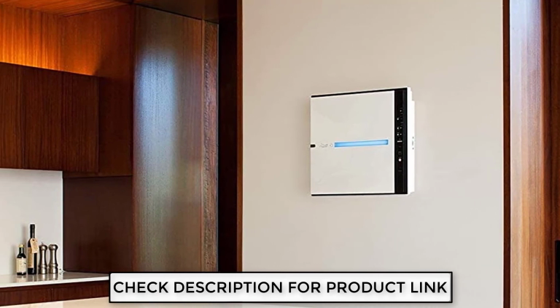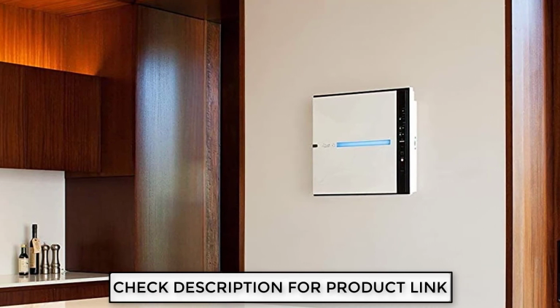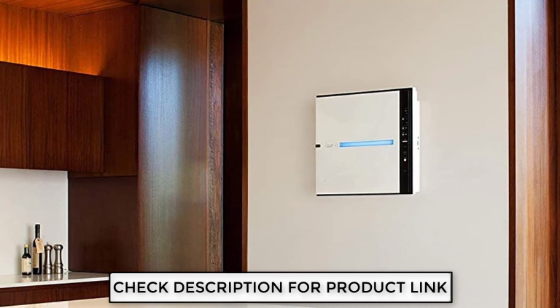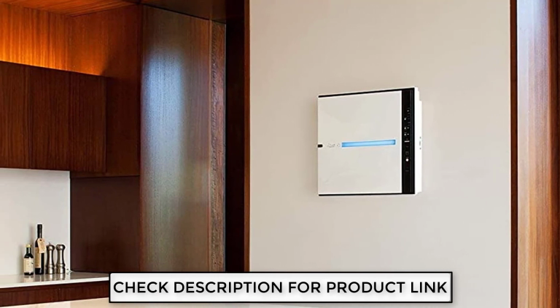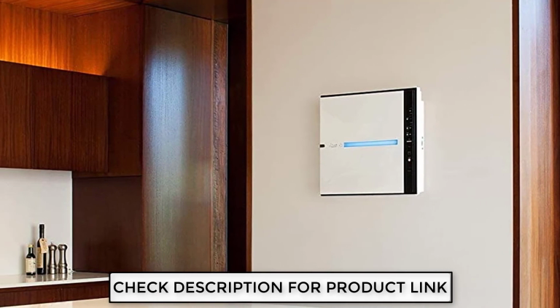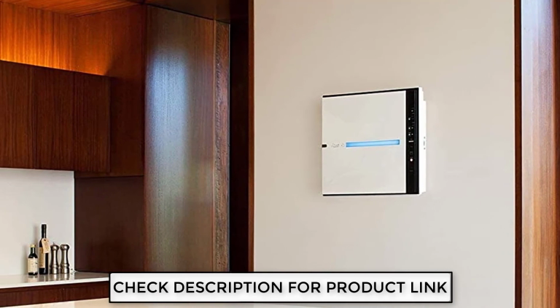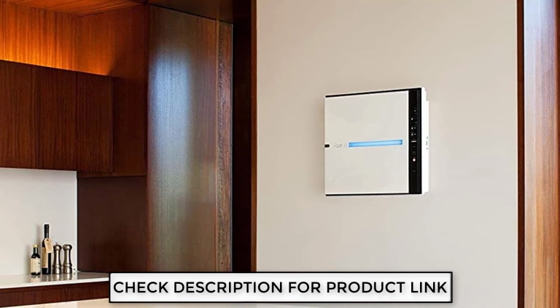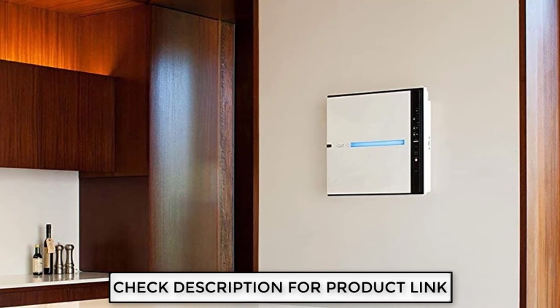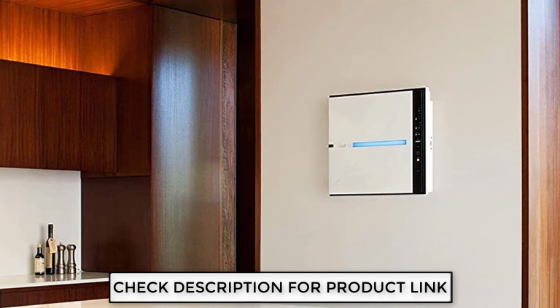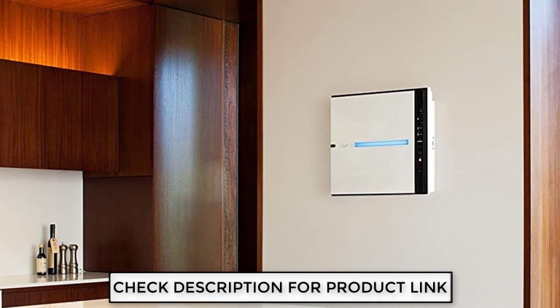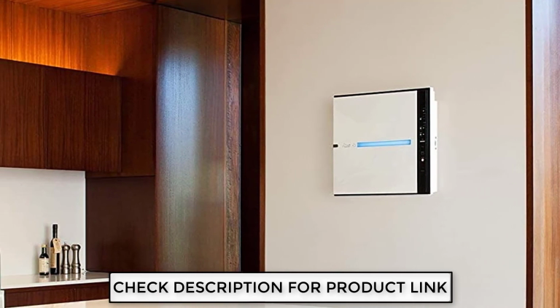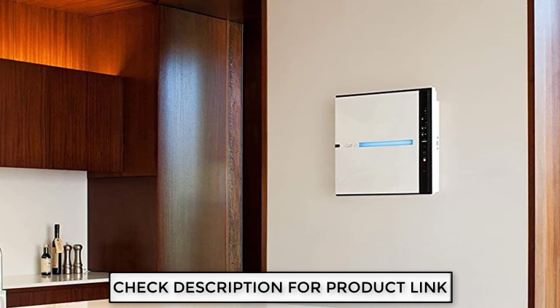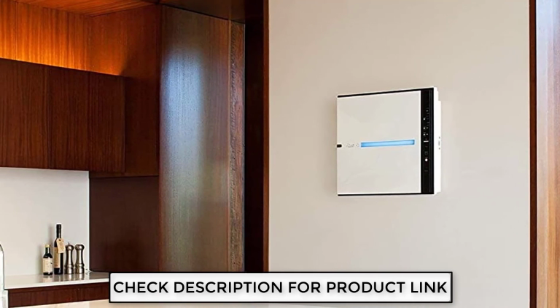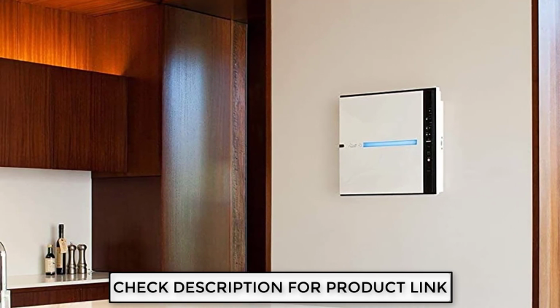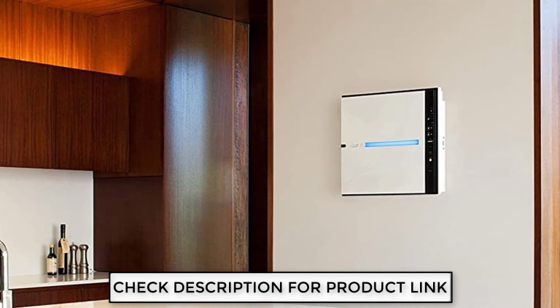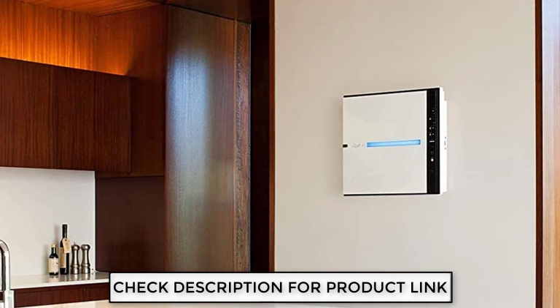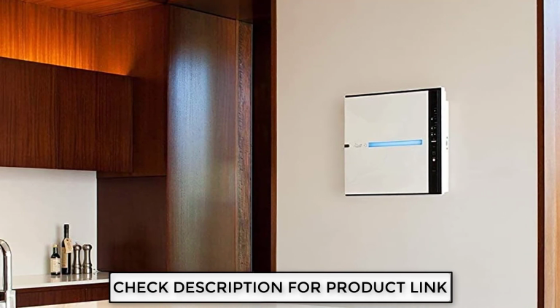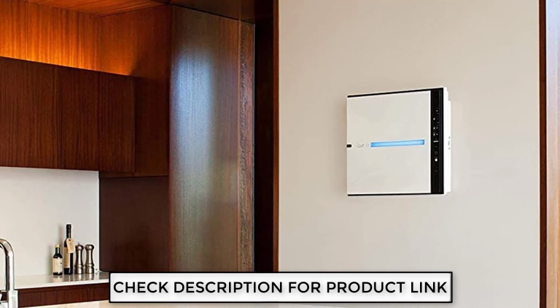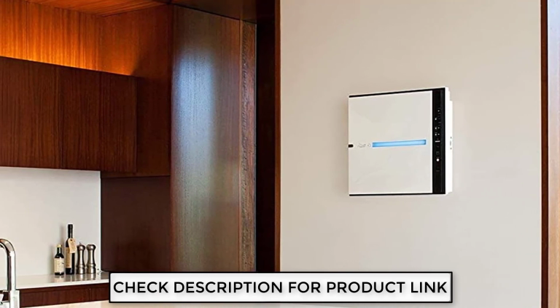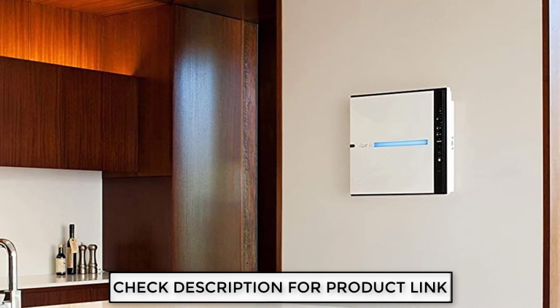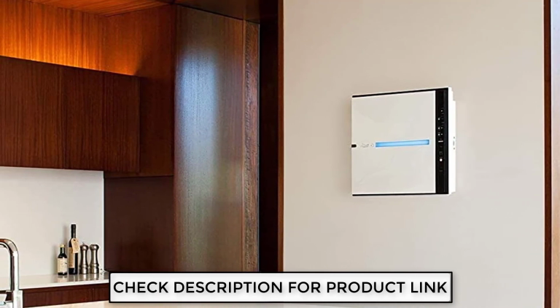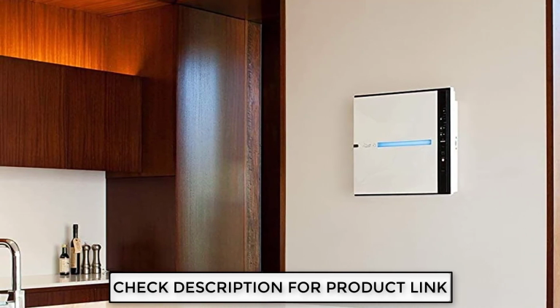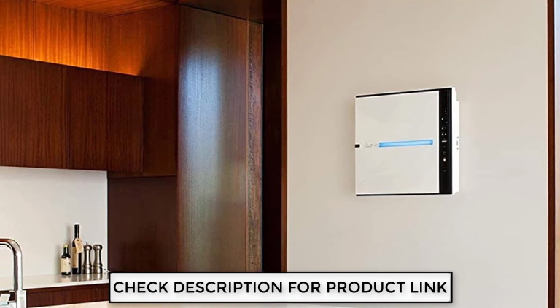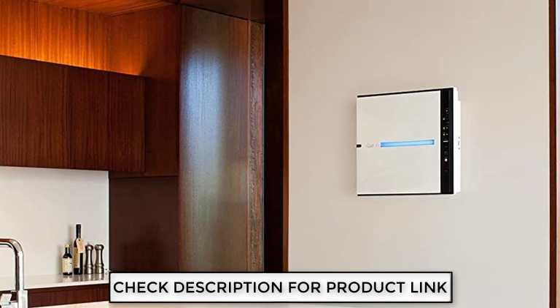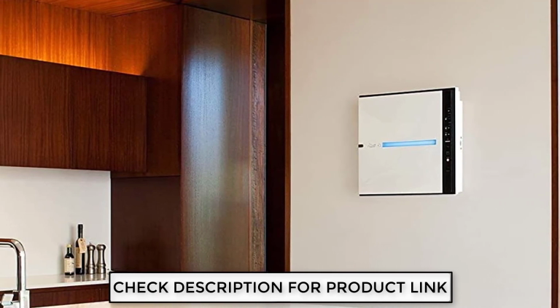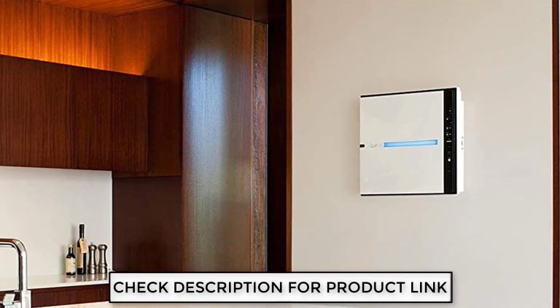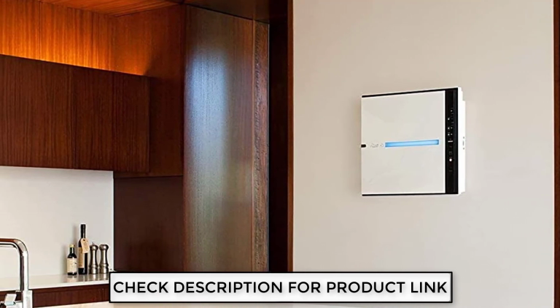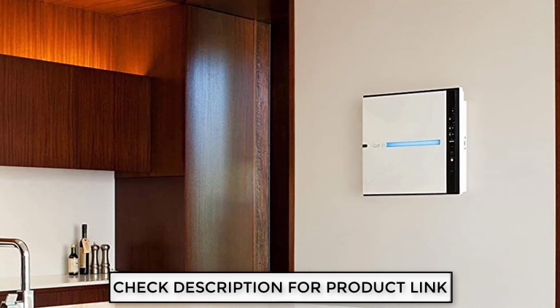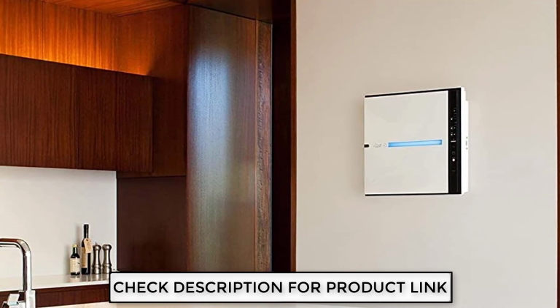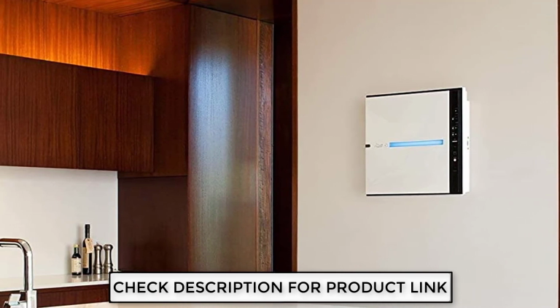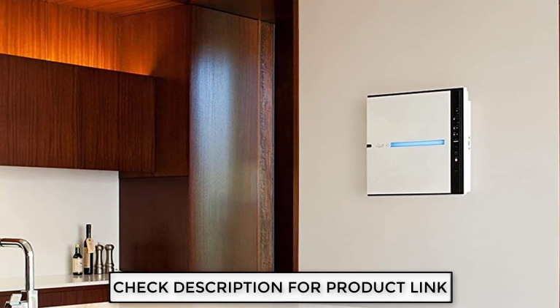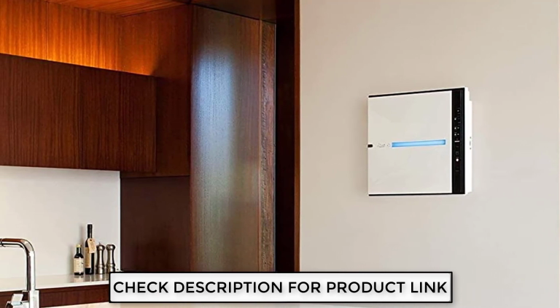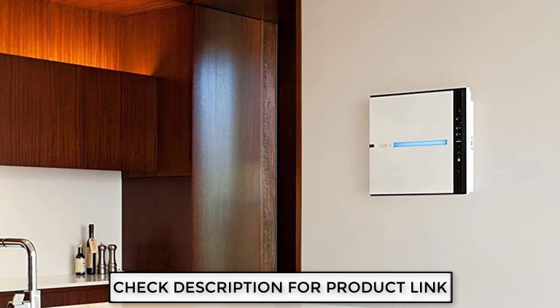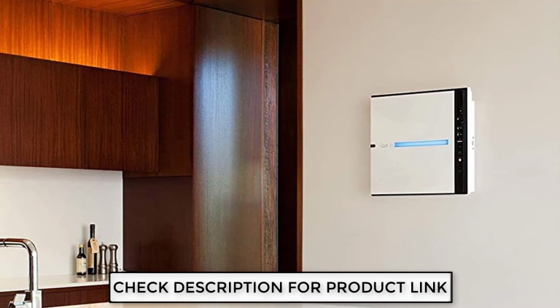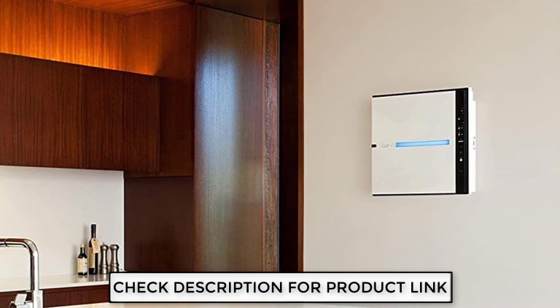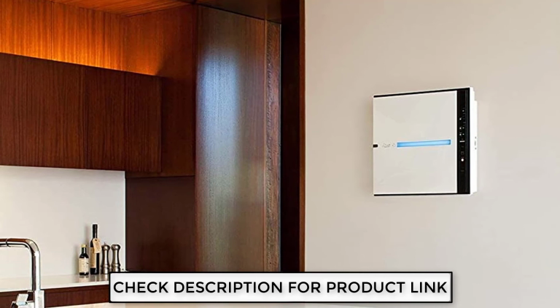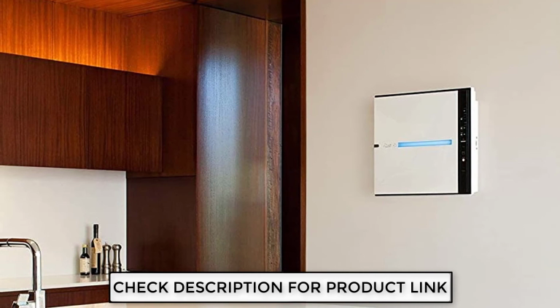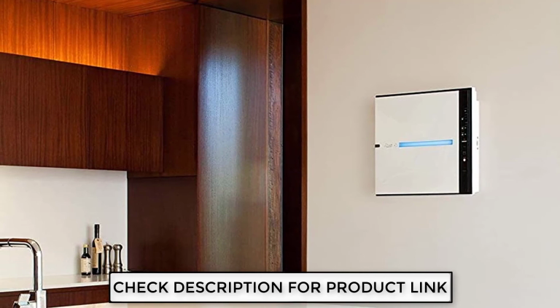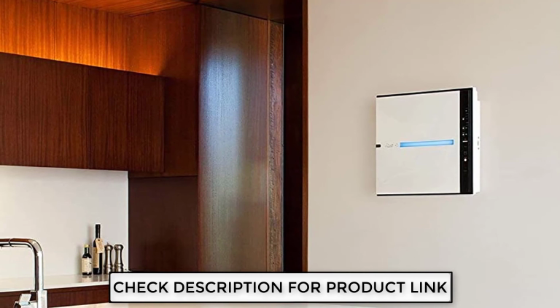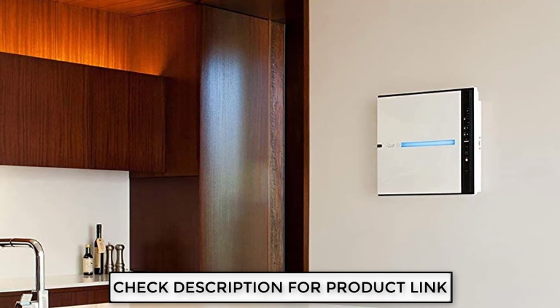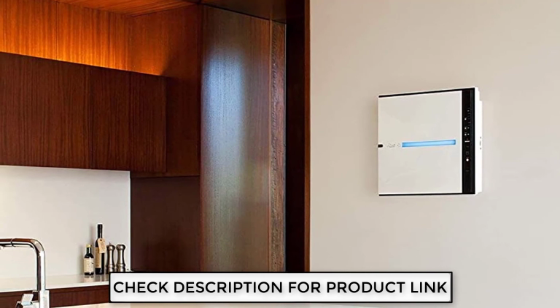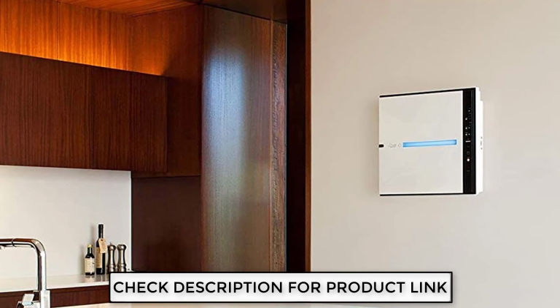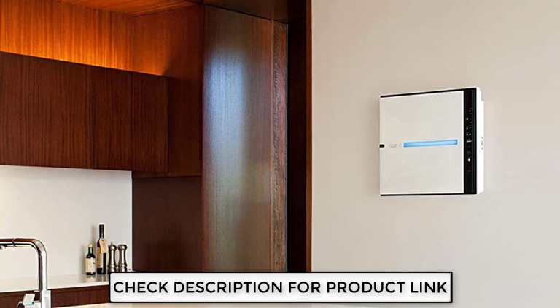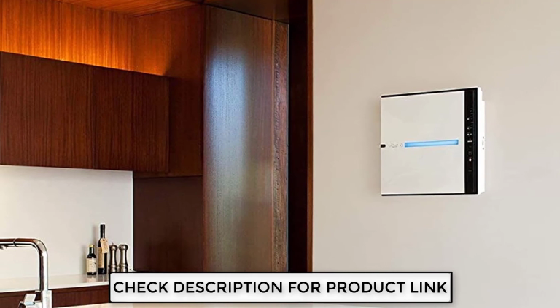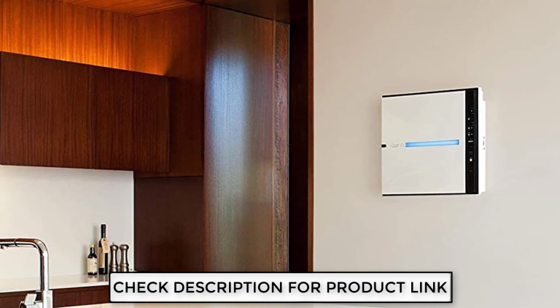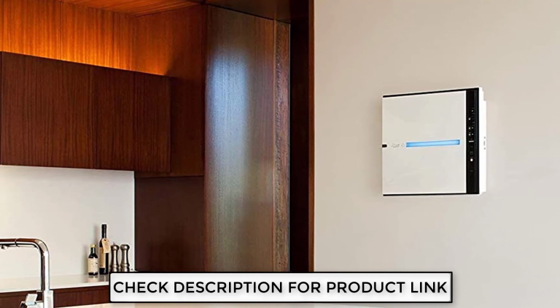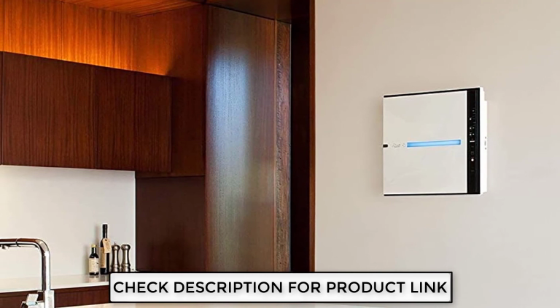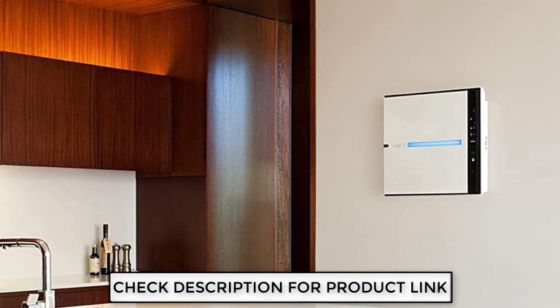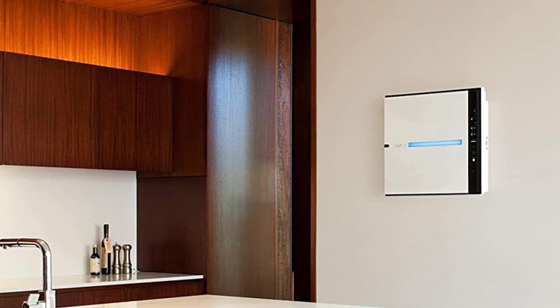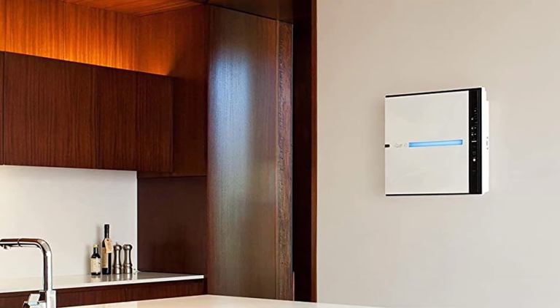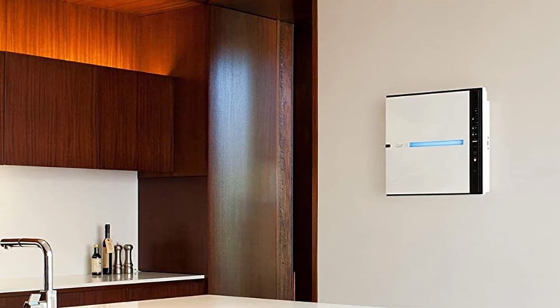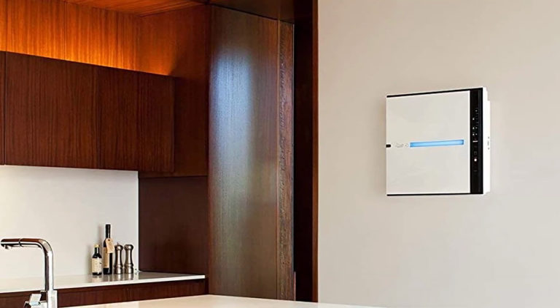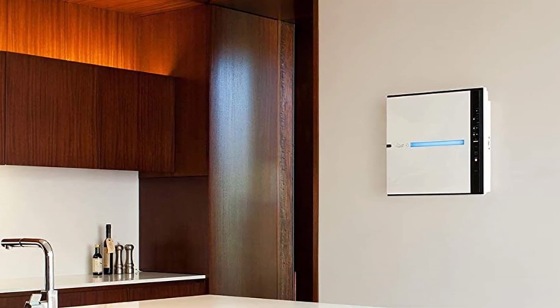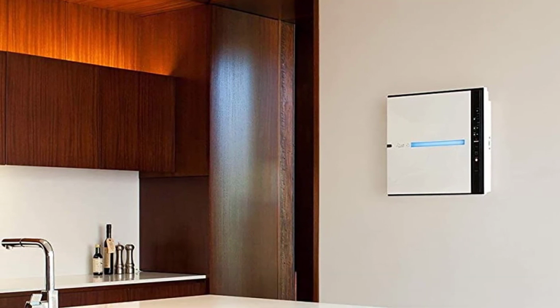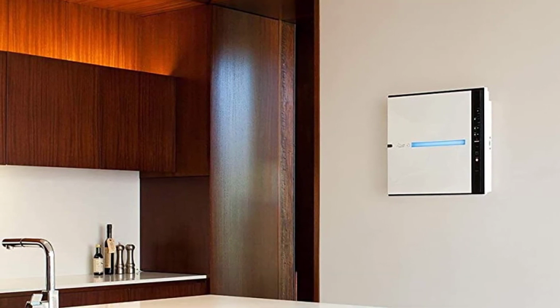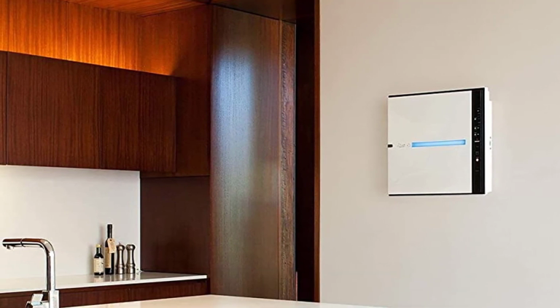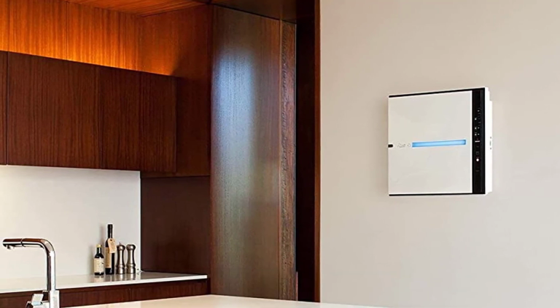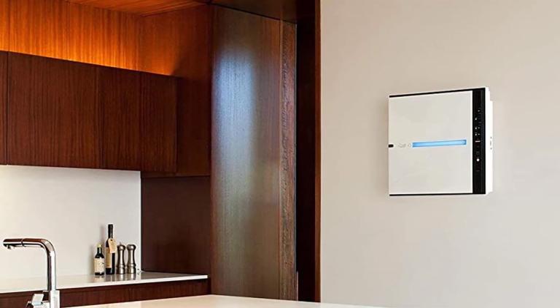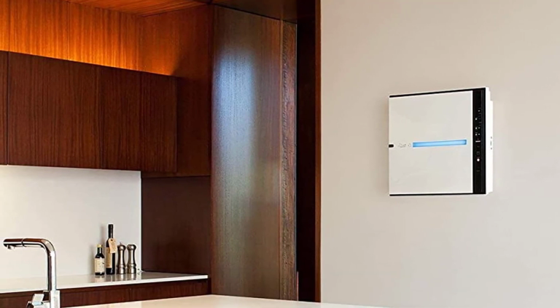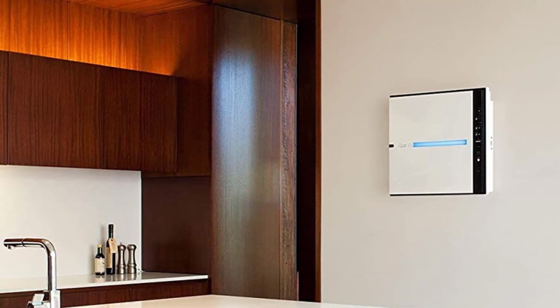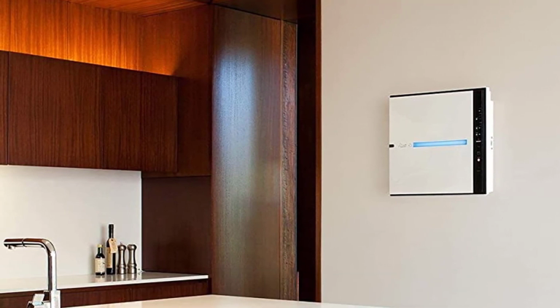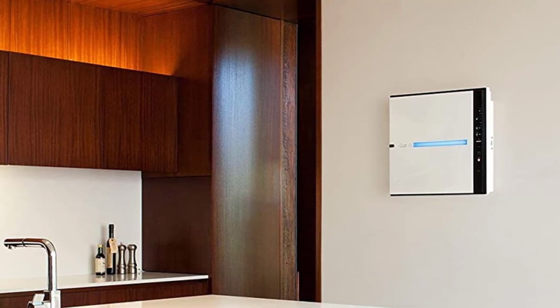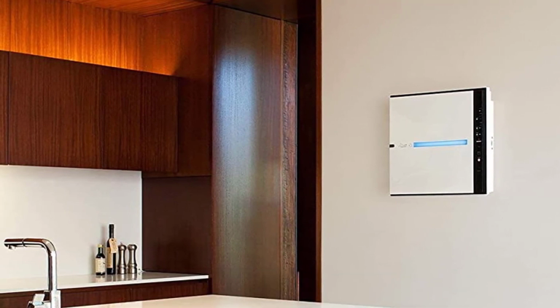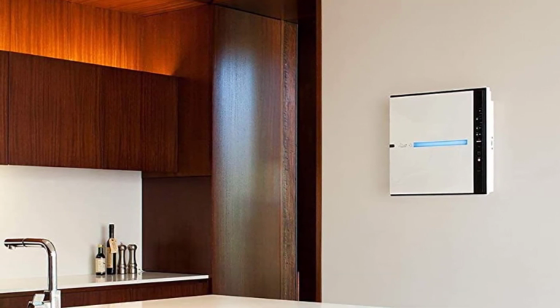The MinusA2 has two editions with different room coverage. The SPA-780A can cover up to 815 square feet, while the smaller SPA-700A can only cover 700 square feet.